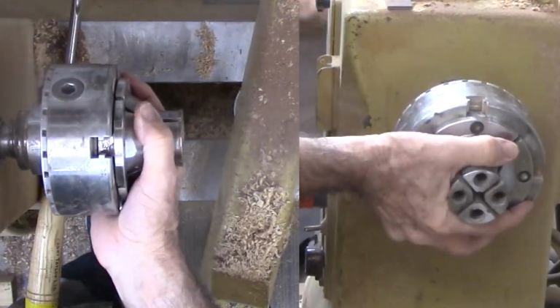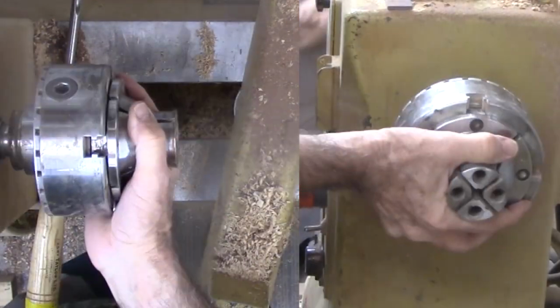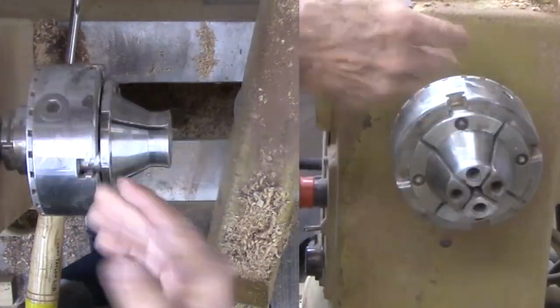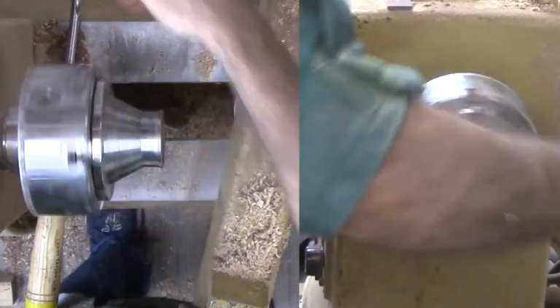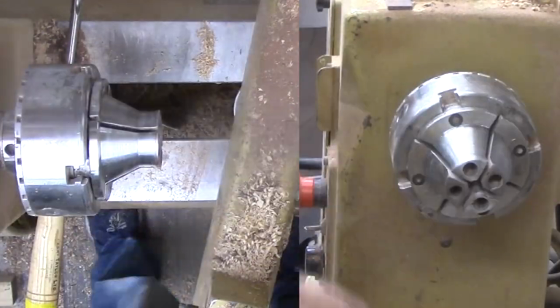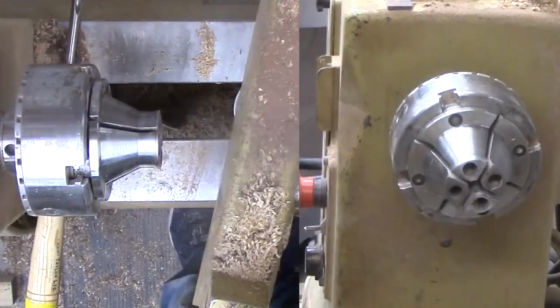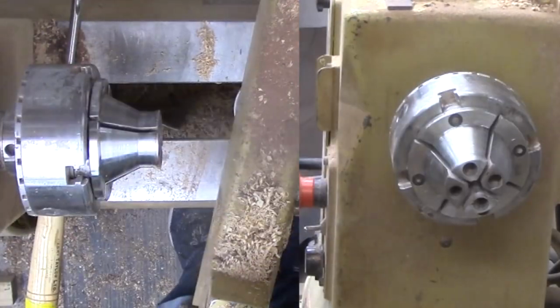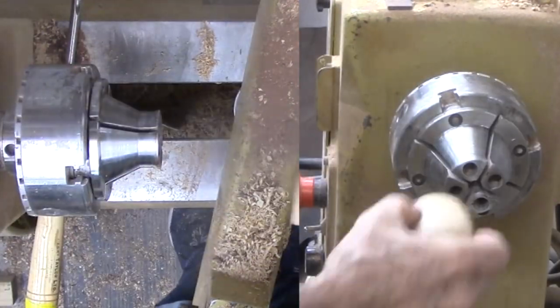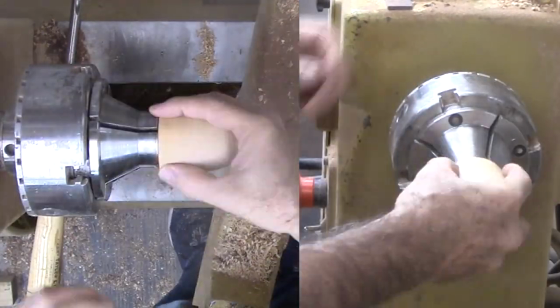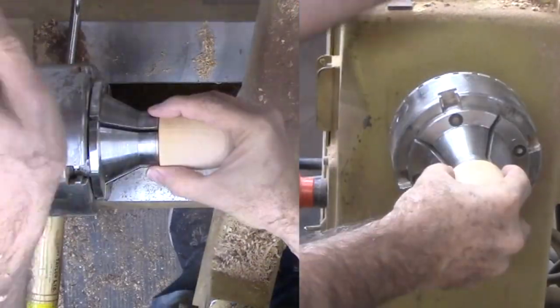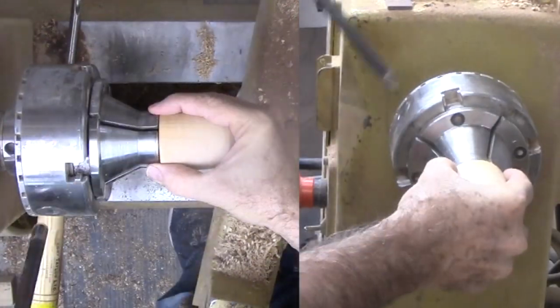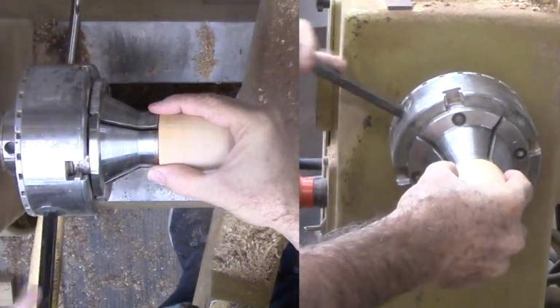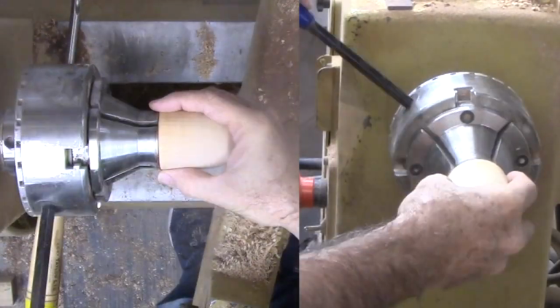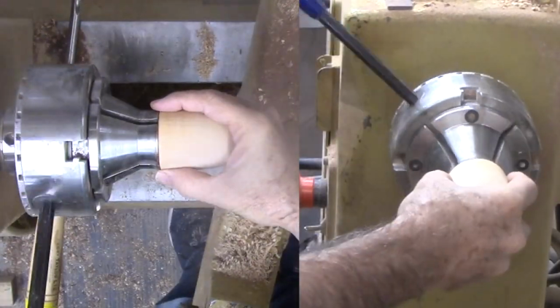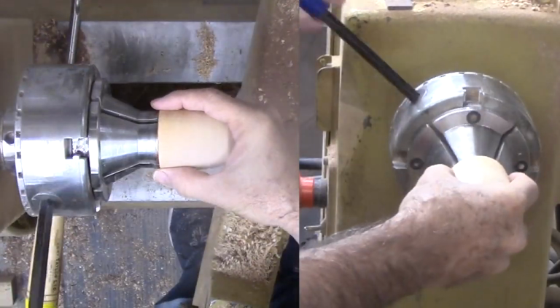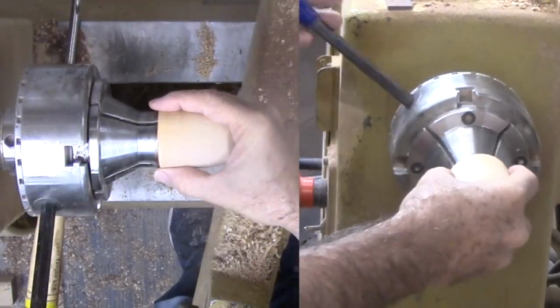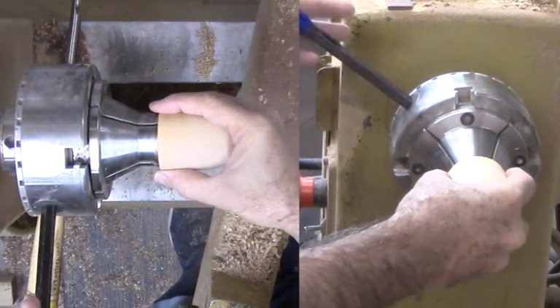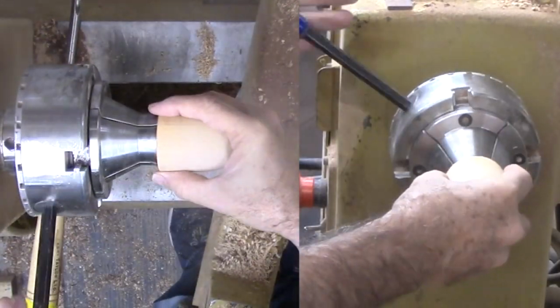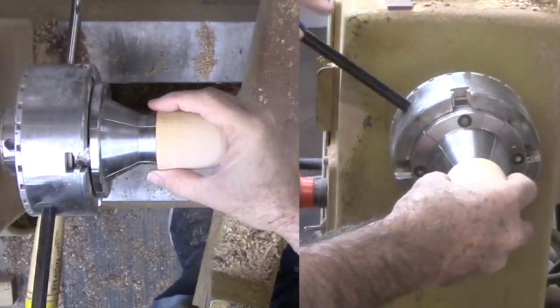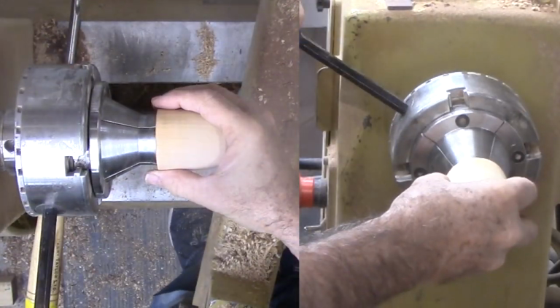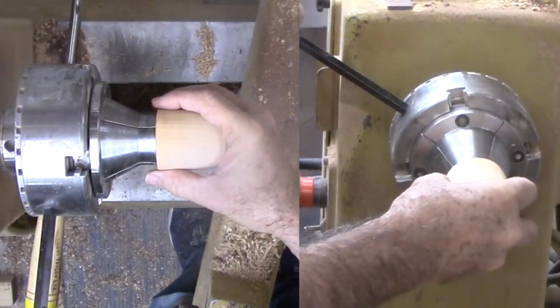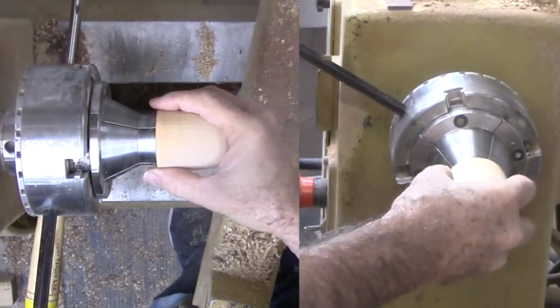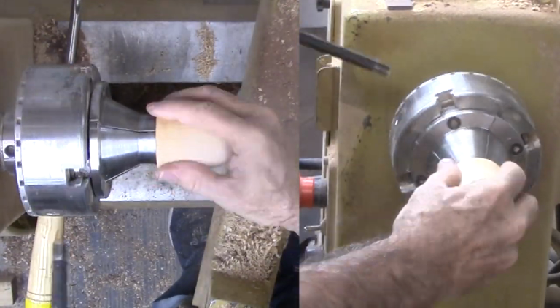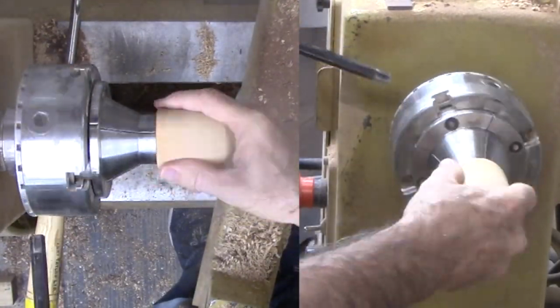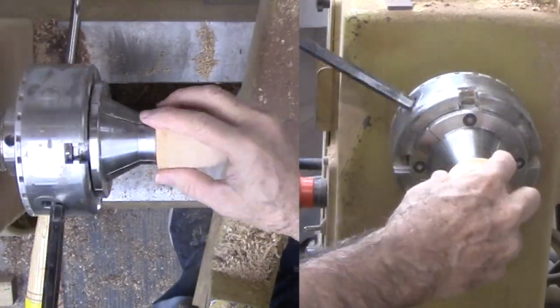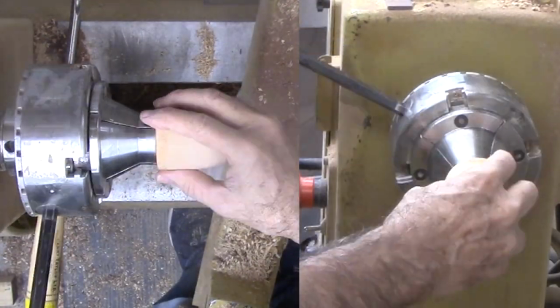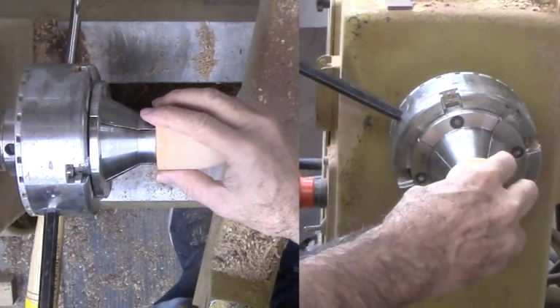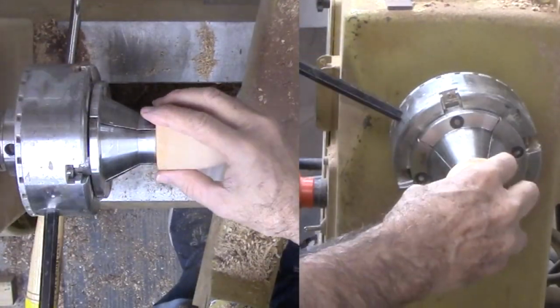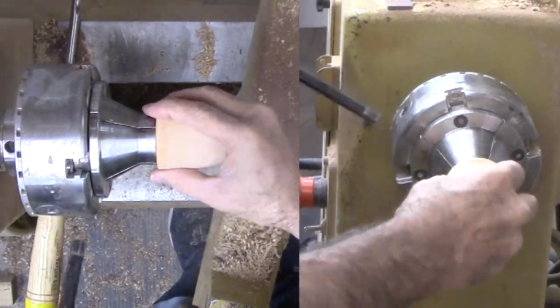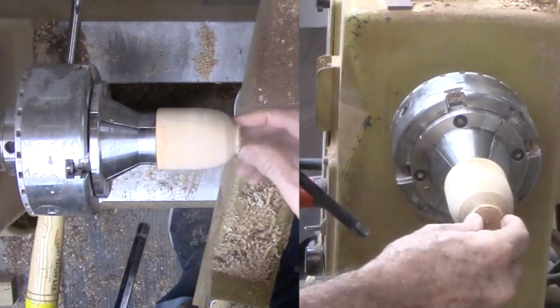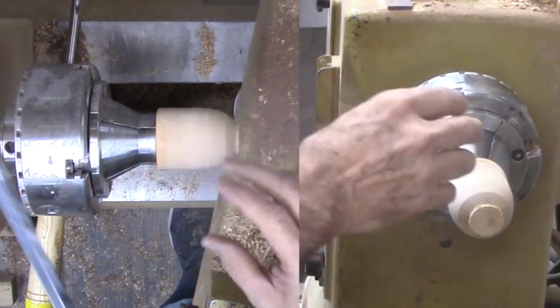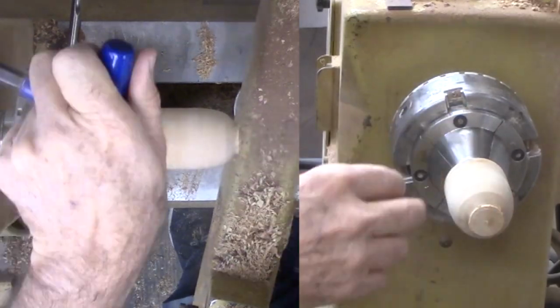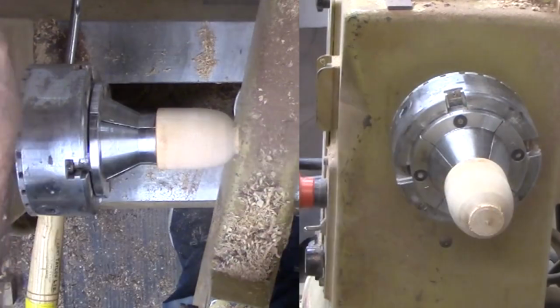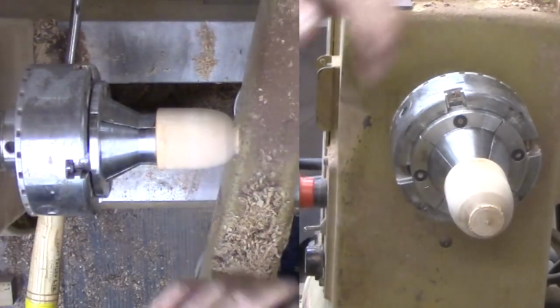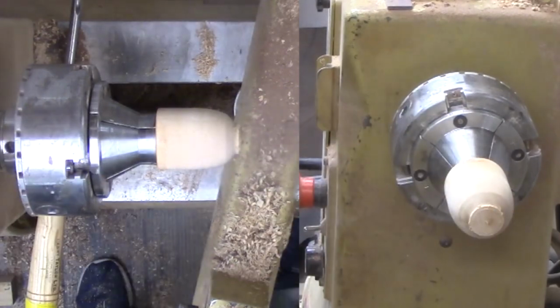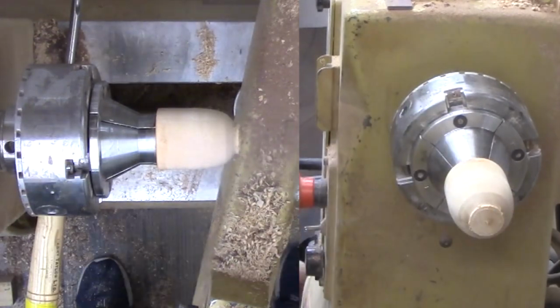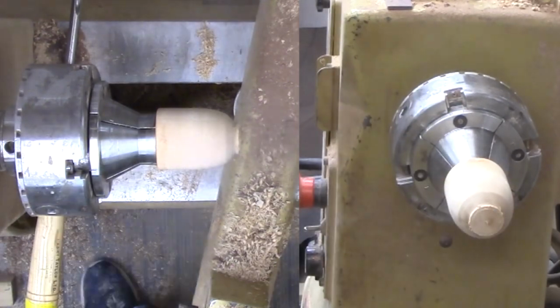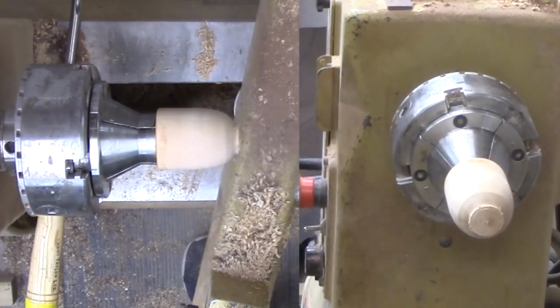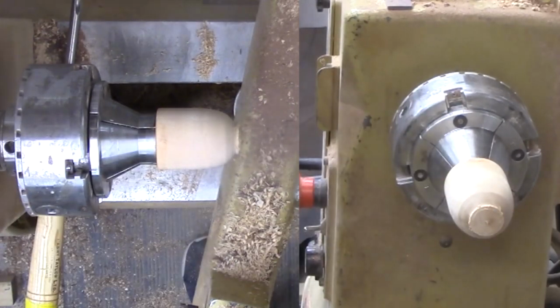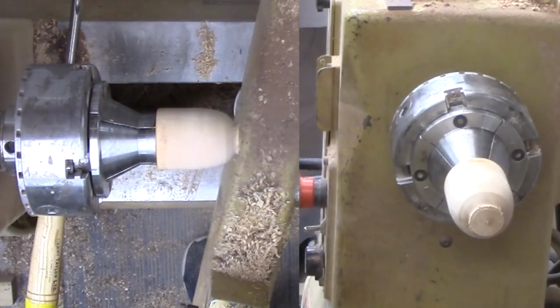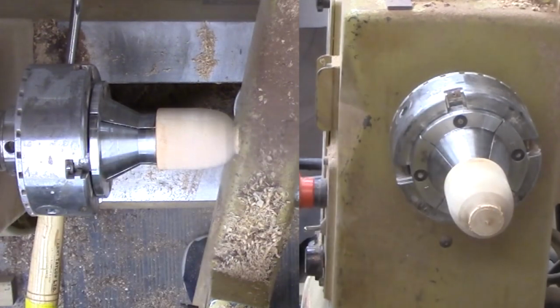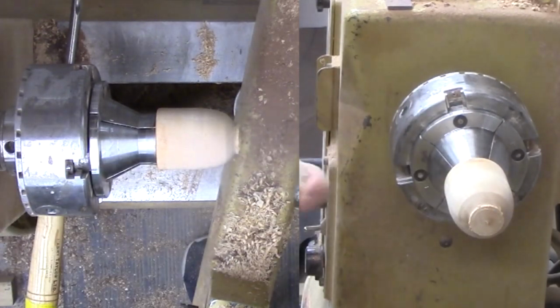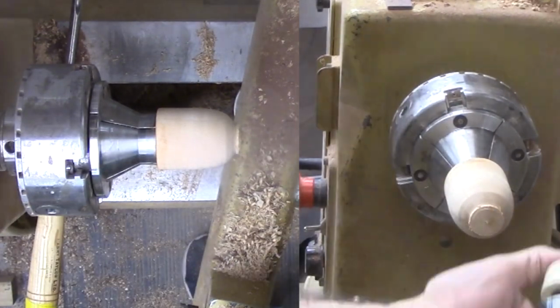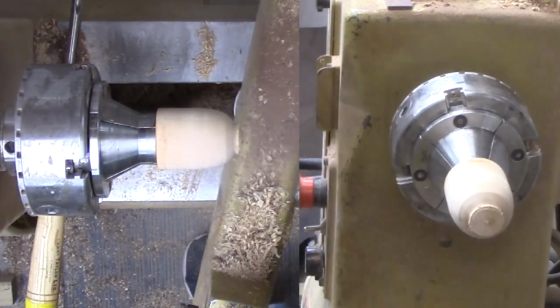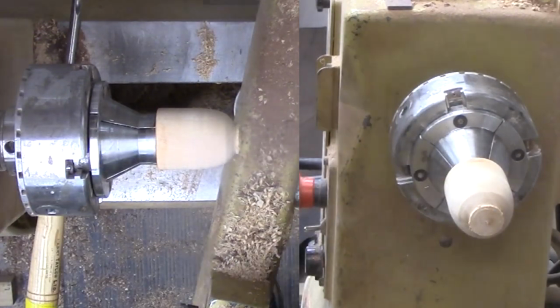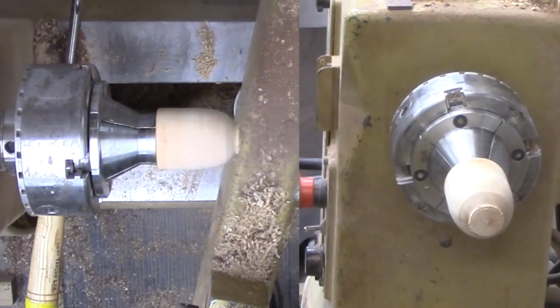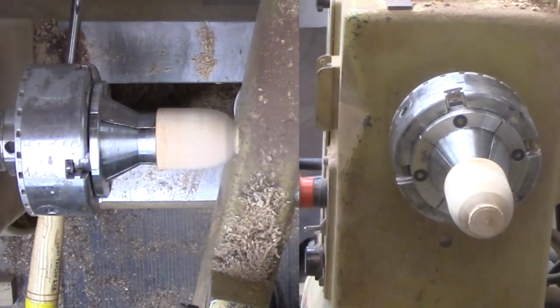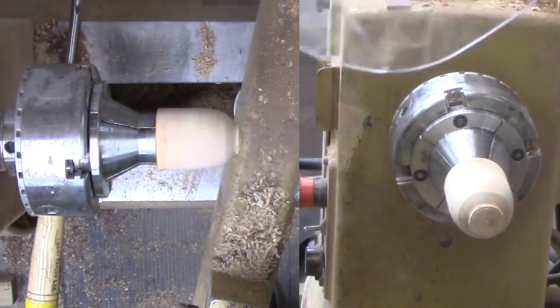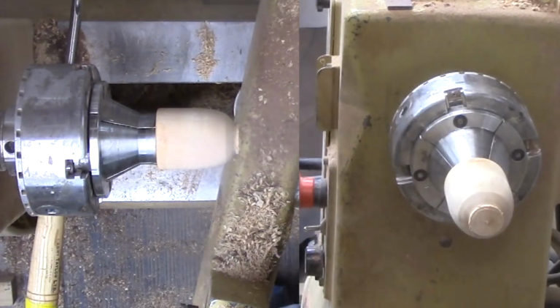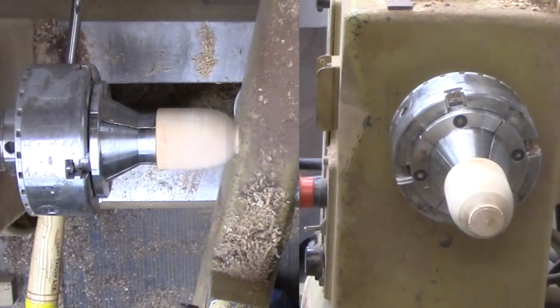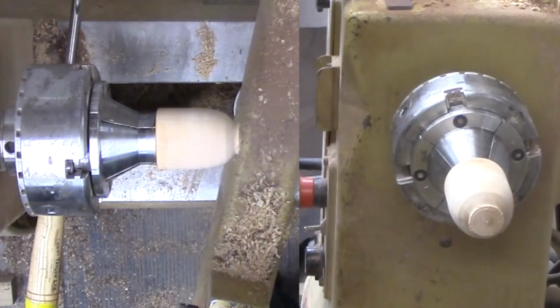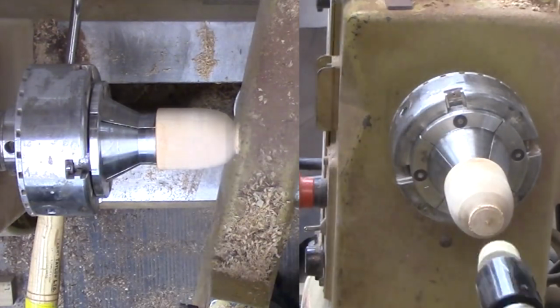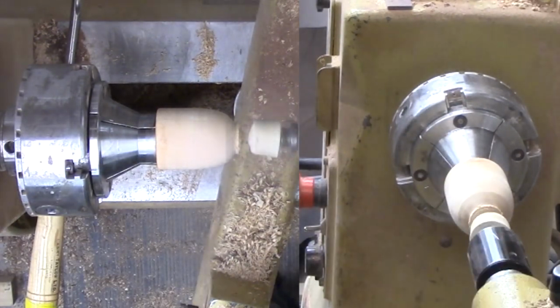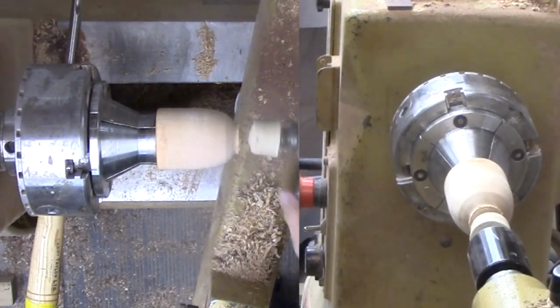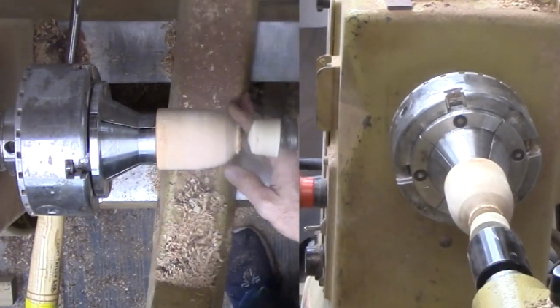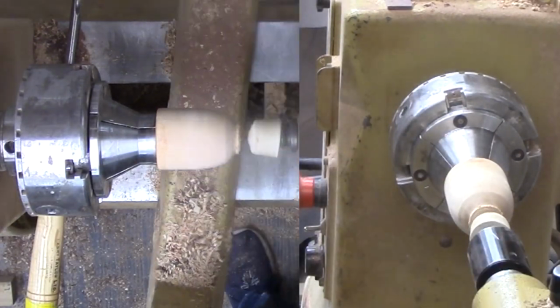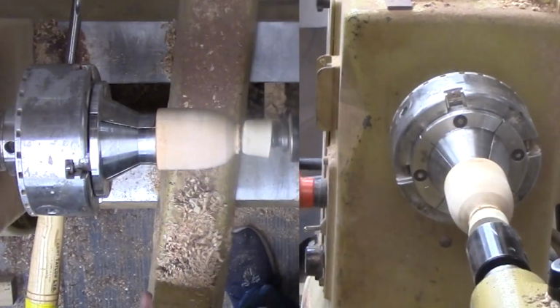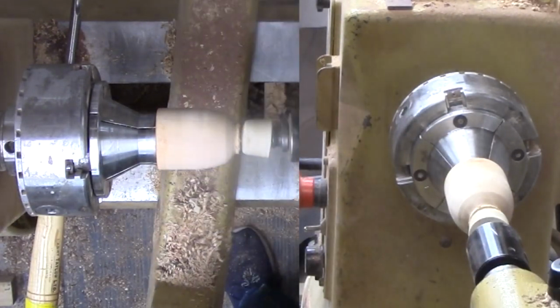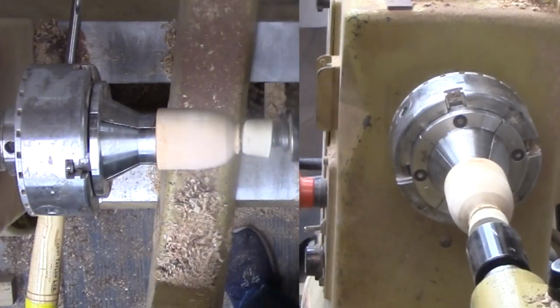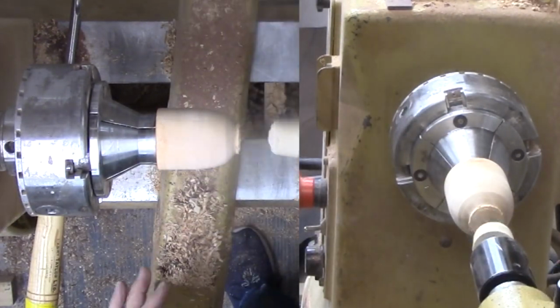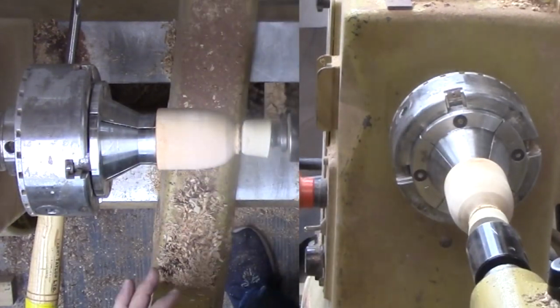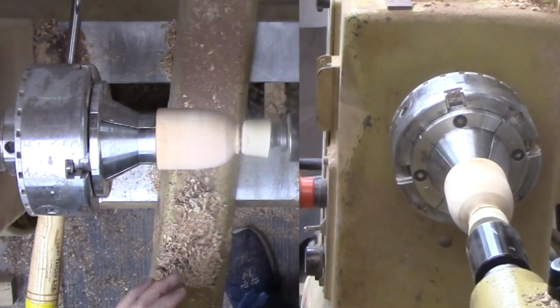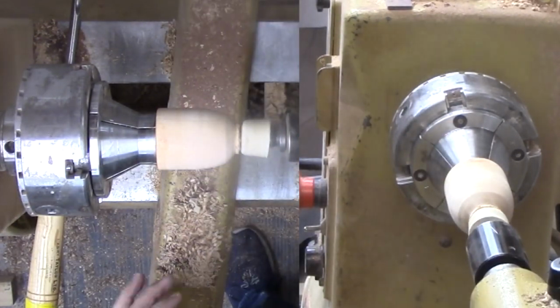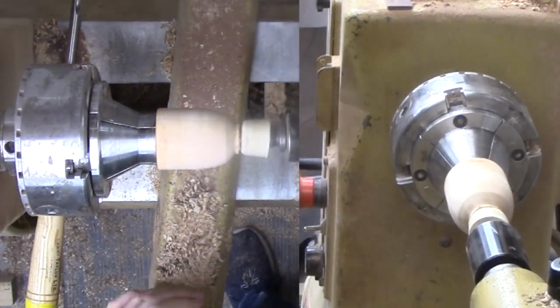The birch is now reversed into an expansion mount. Very little more to do now than sand and apply the shellac.